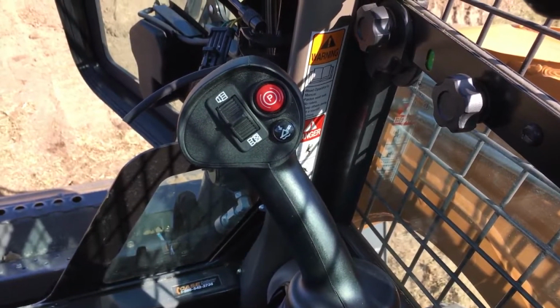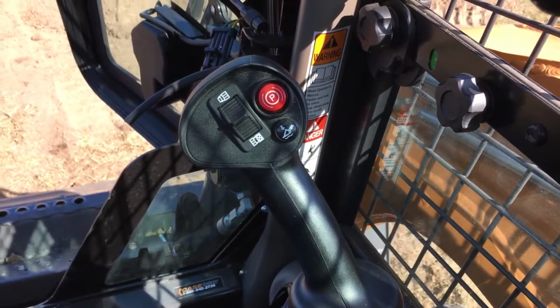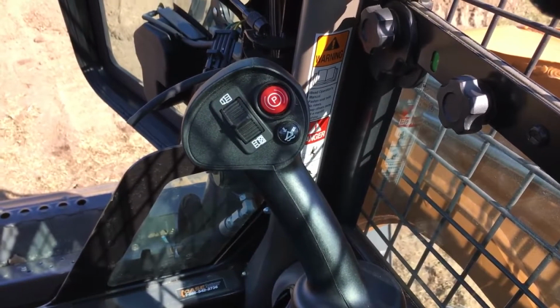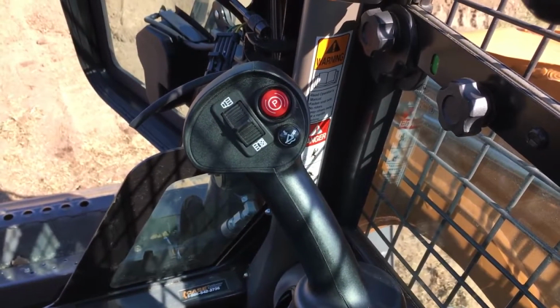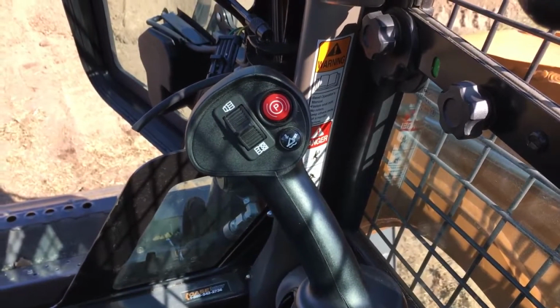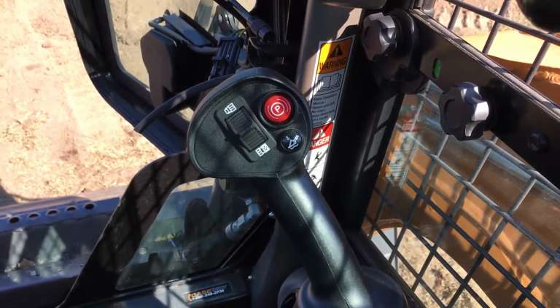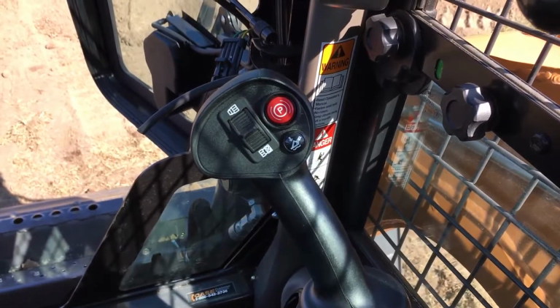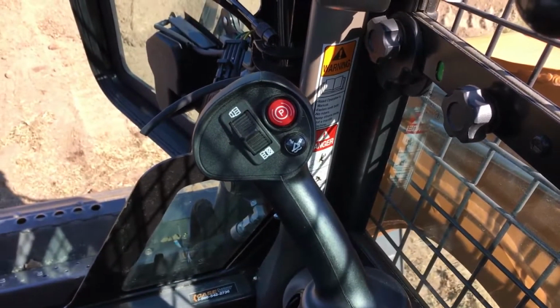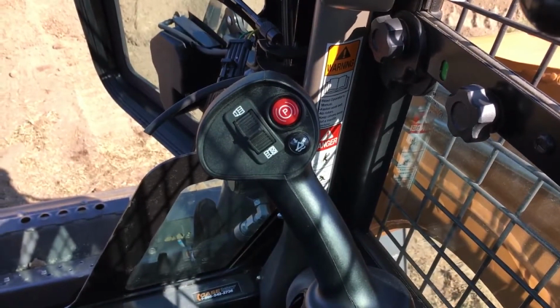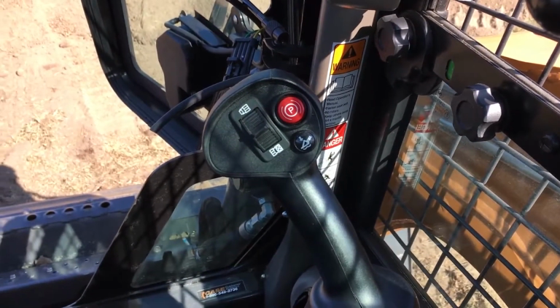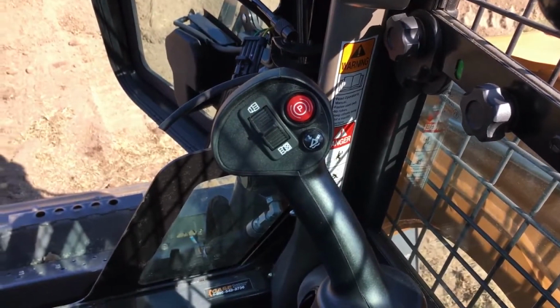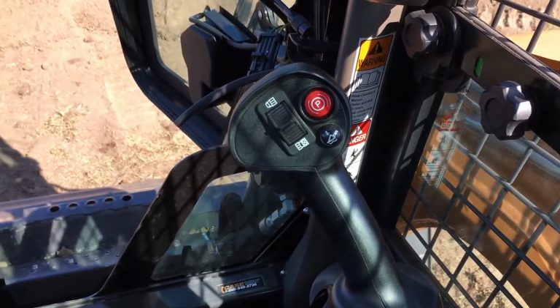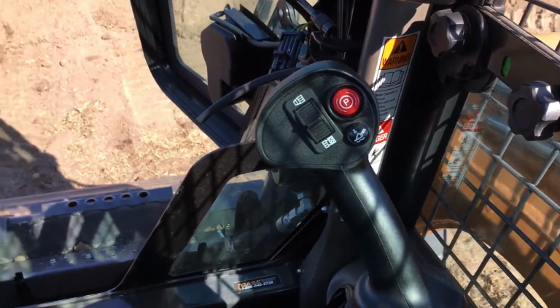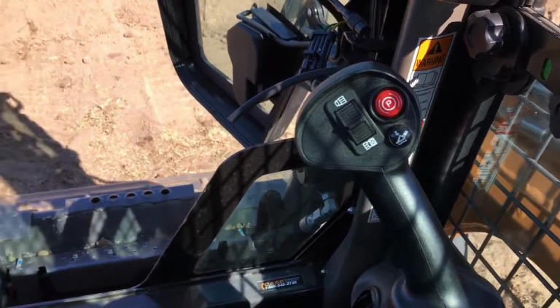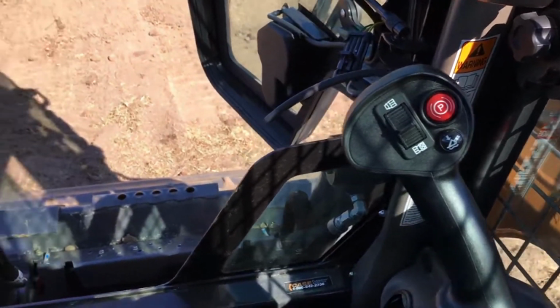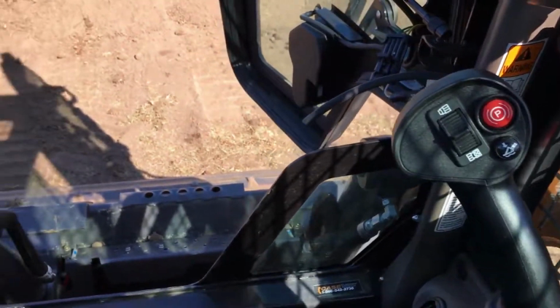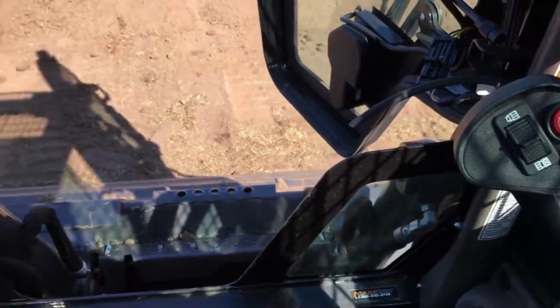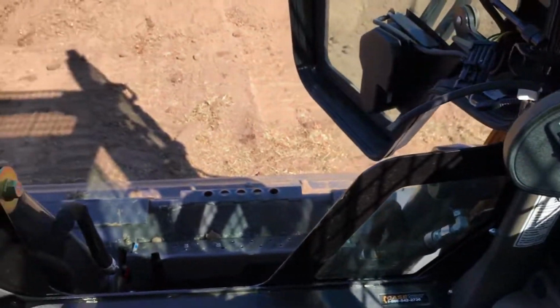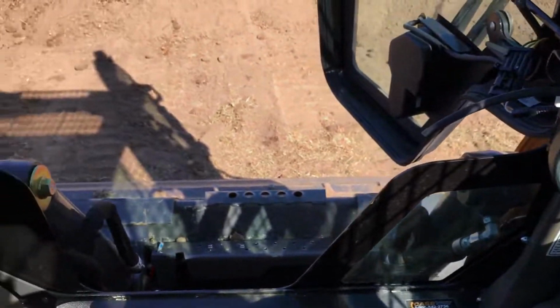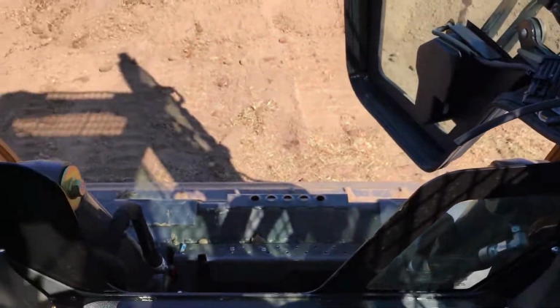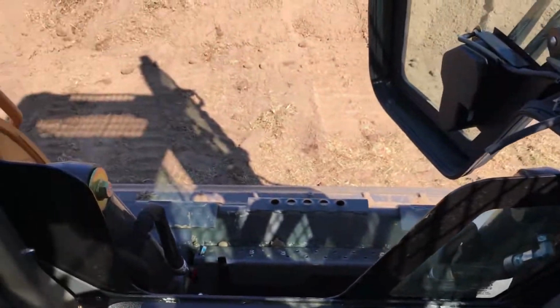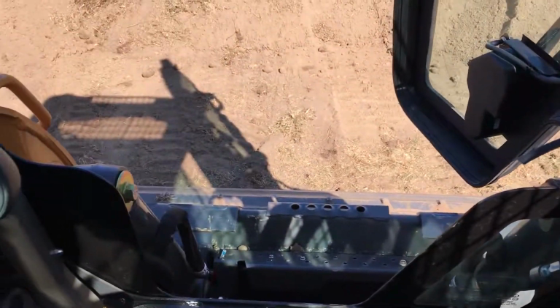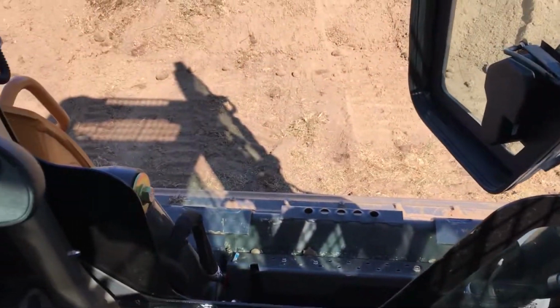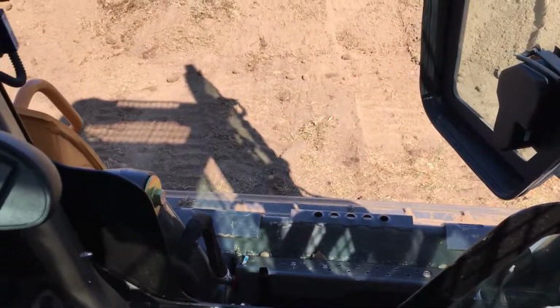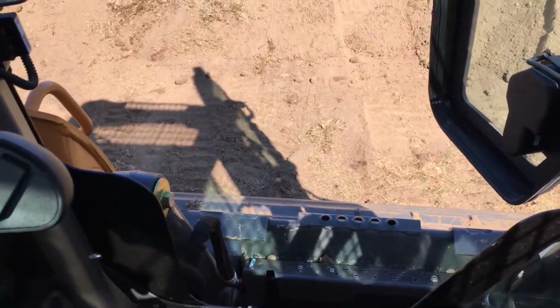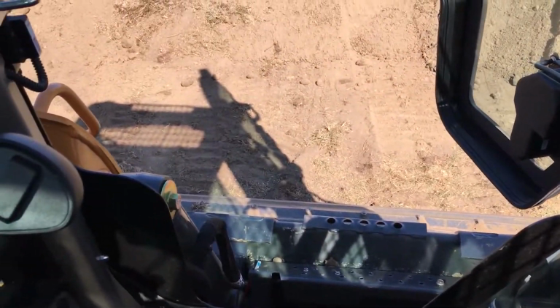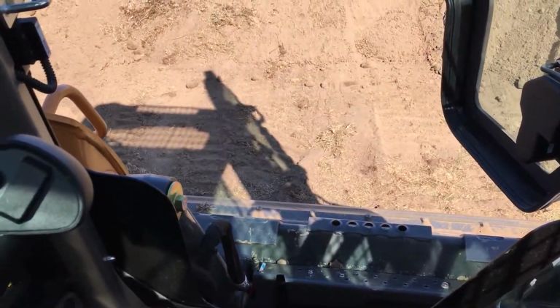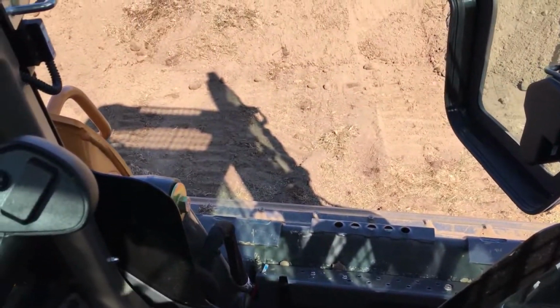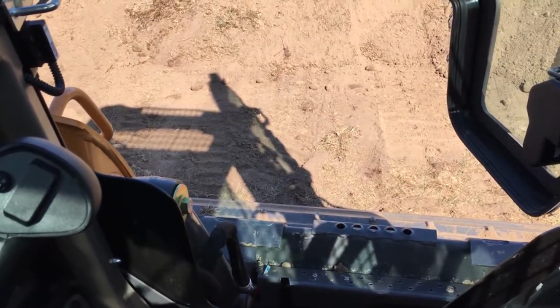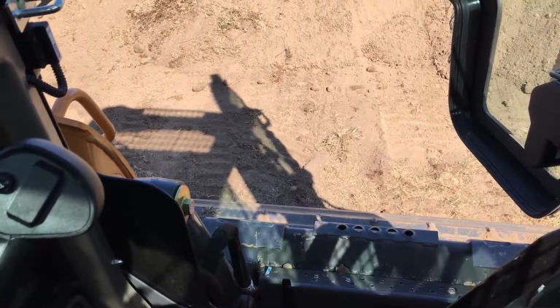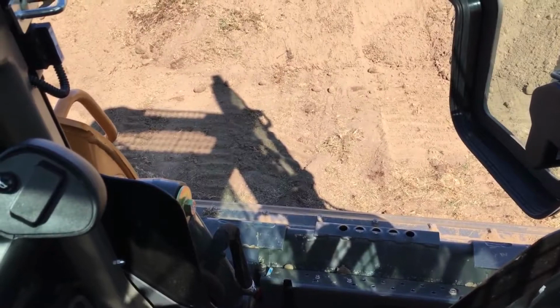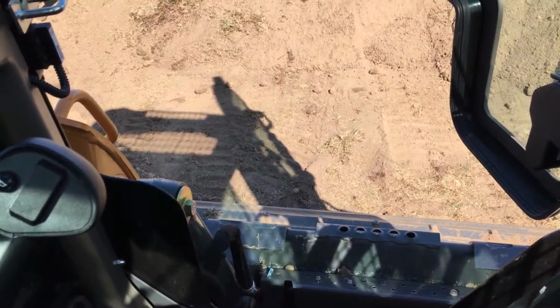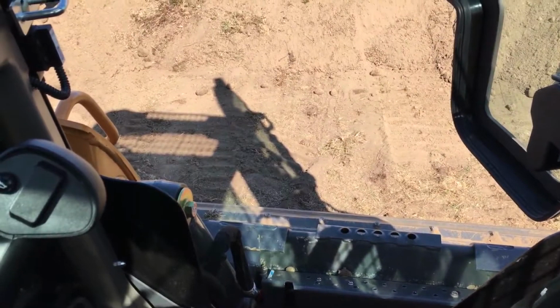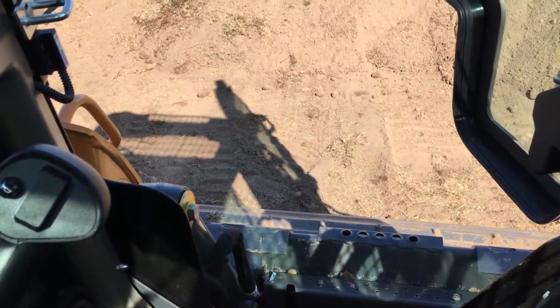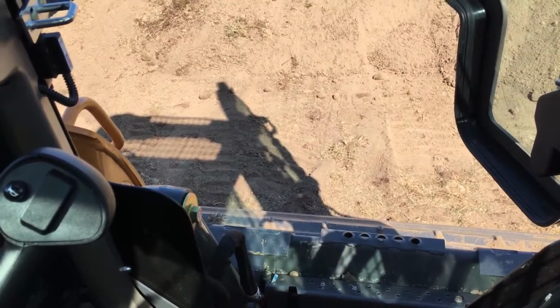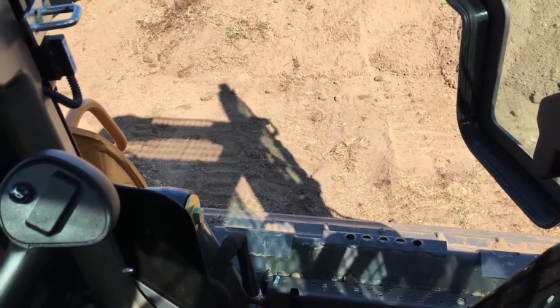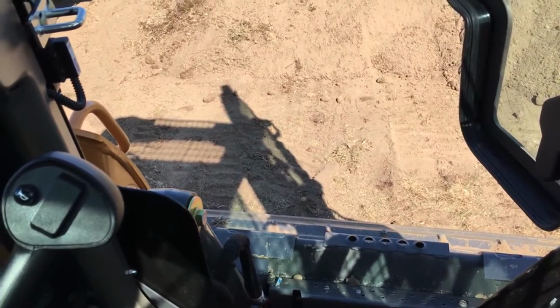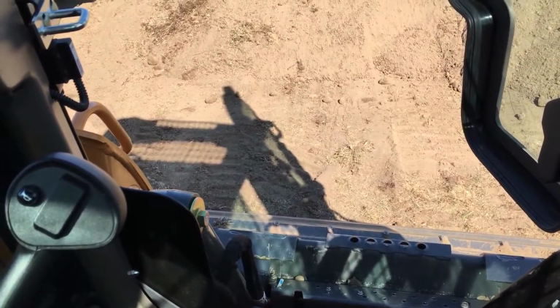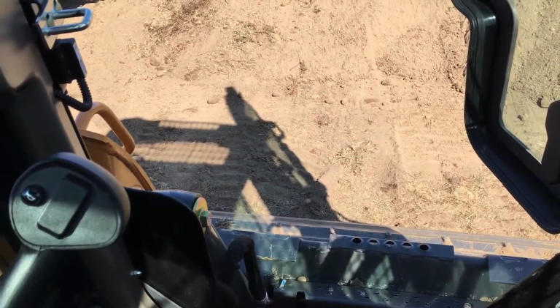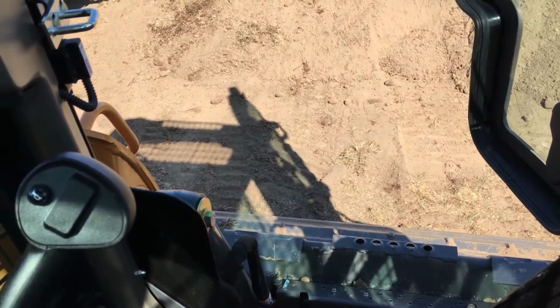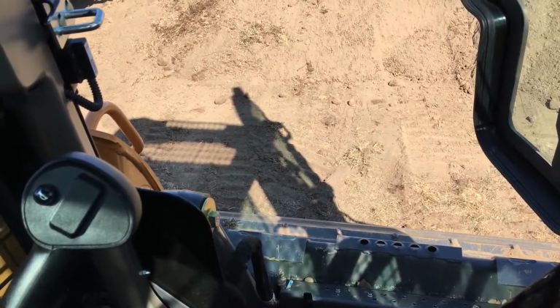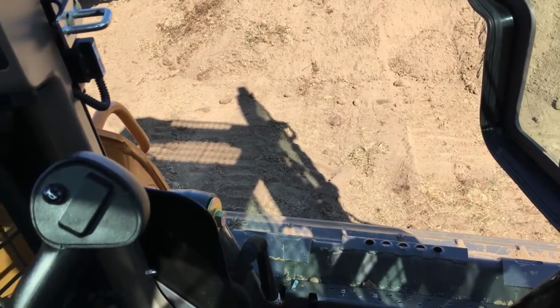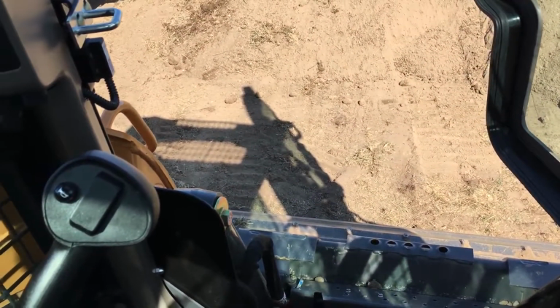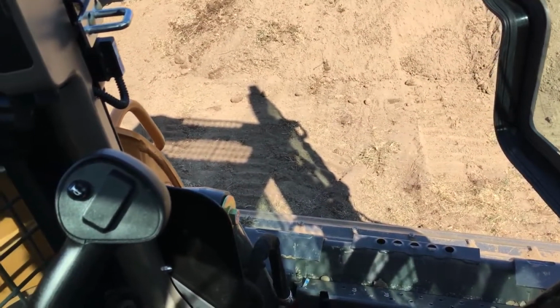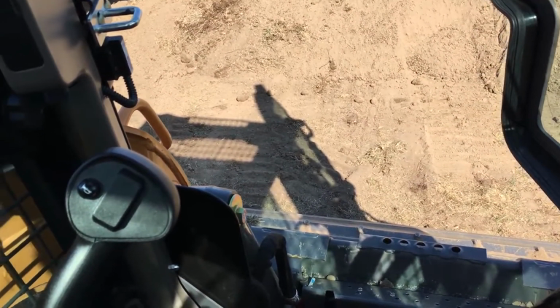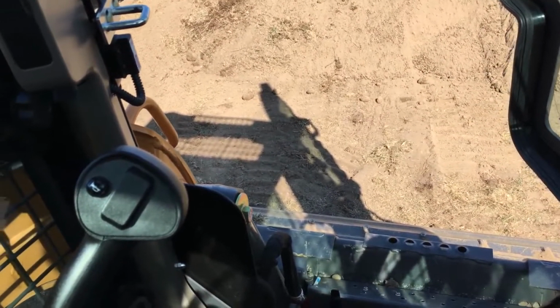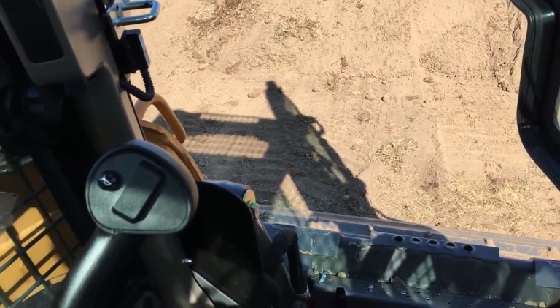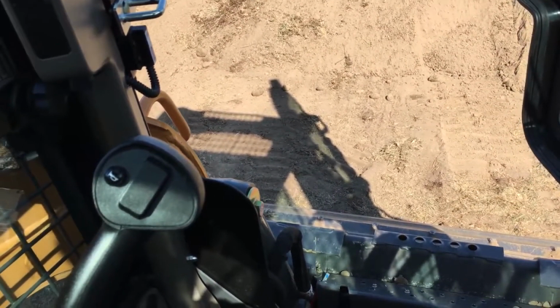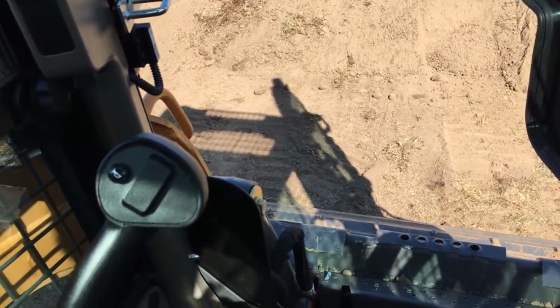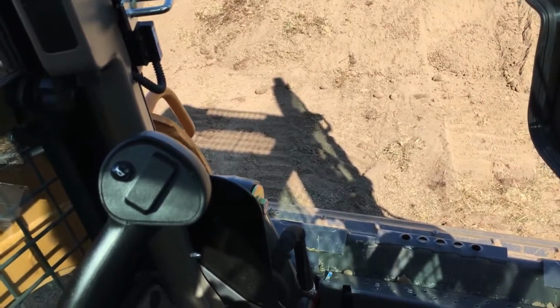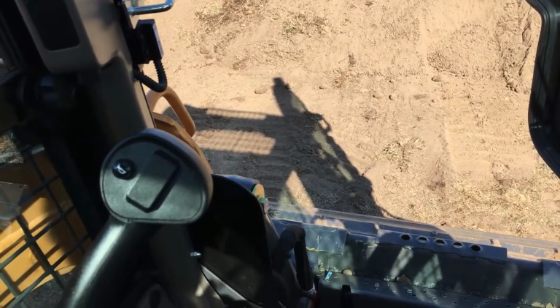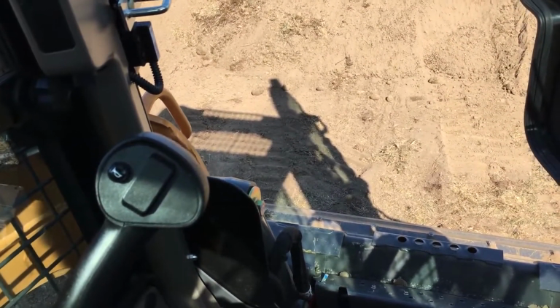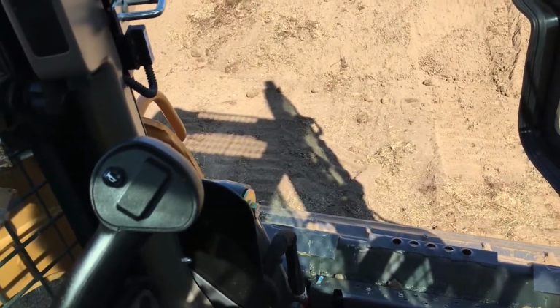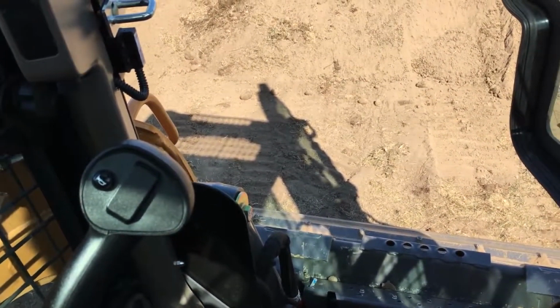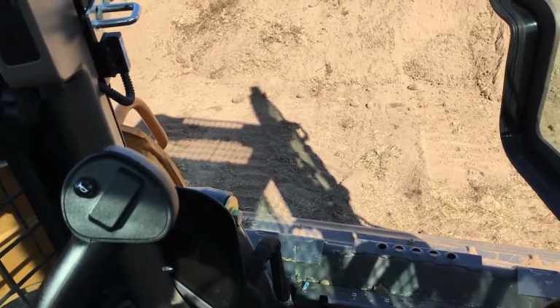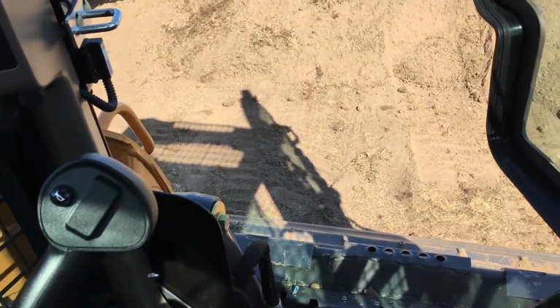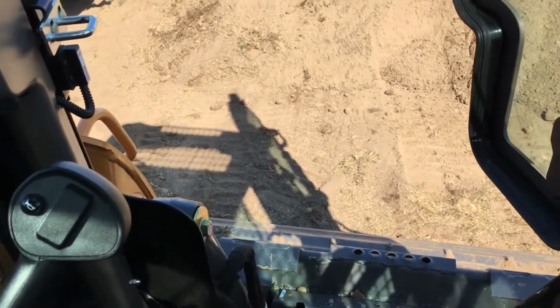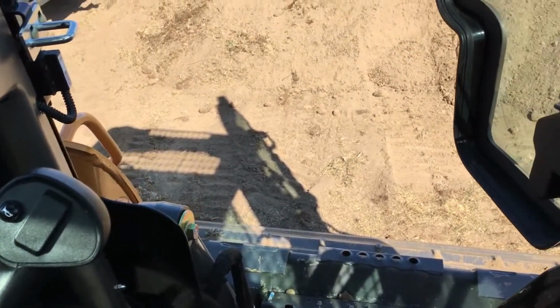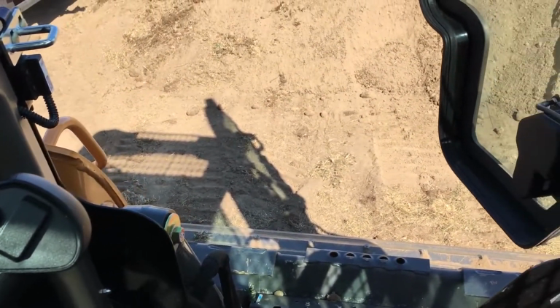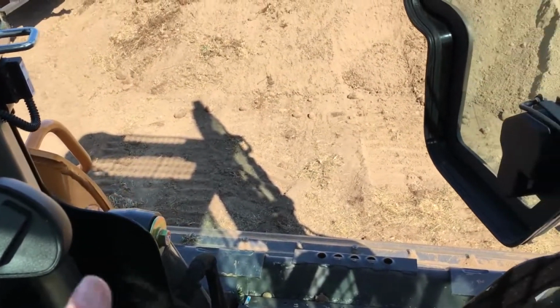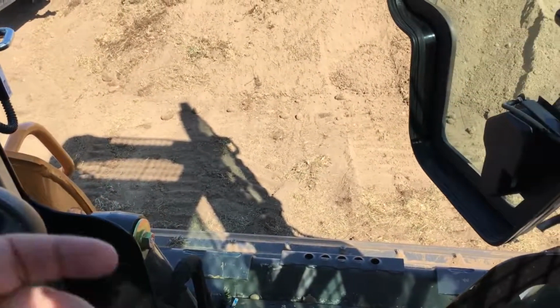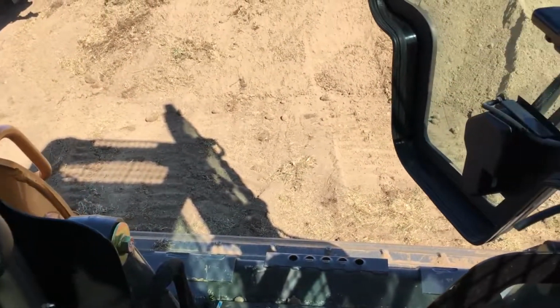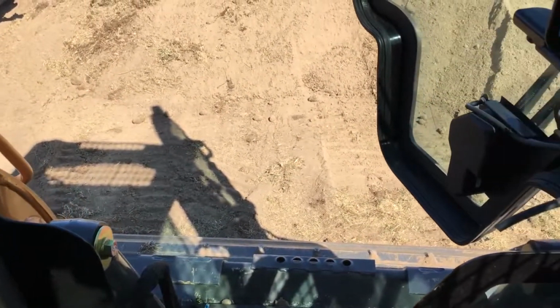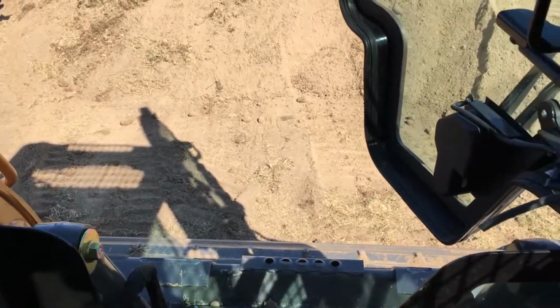If you ever get the chance to drive one of these, I definitely recommend it. You'll have a riot and you won't be able to wipe the smile off your face.